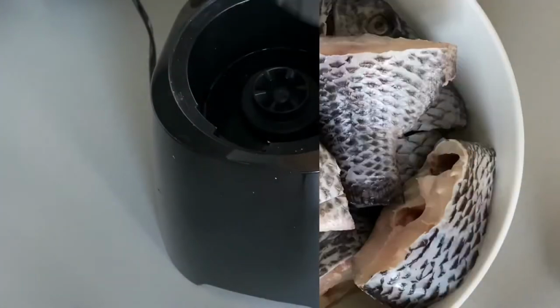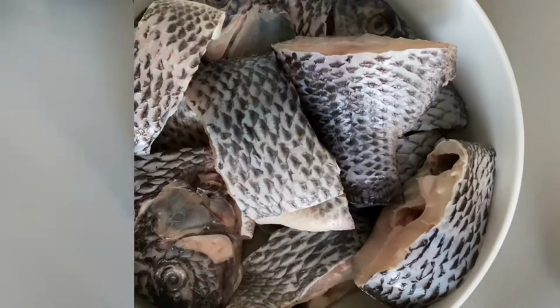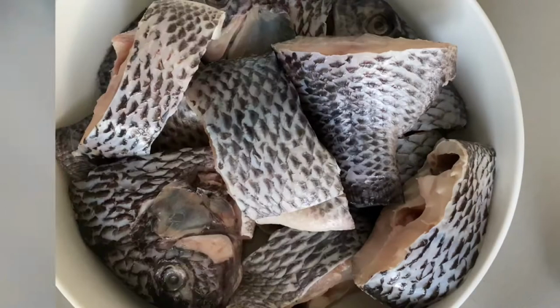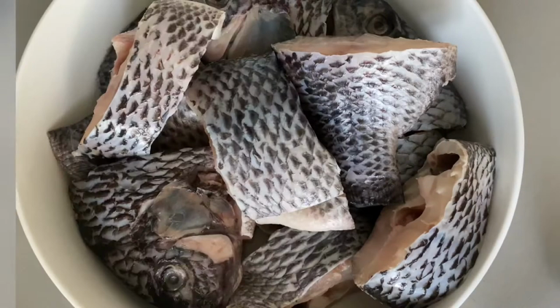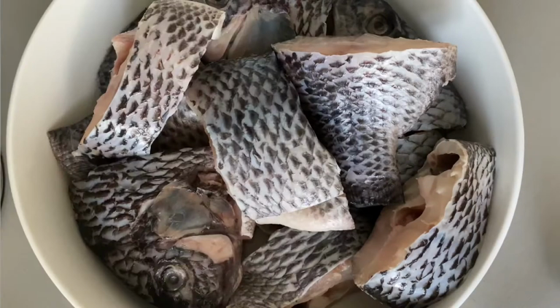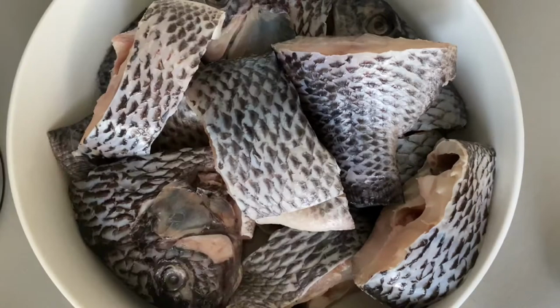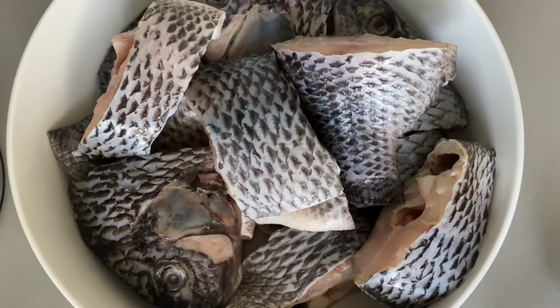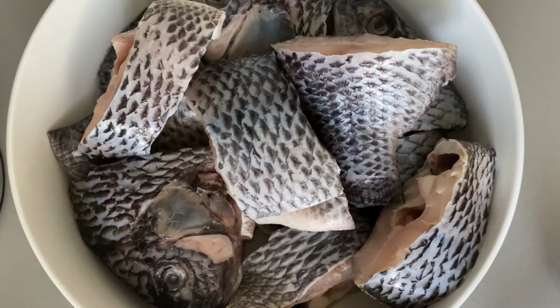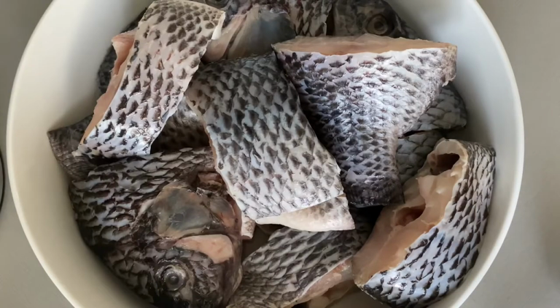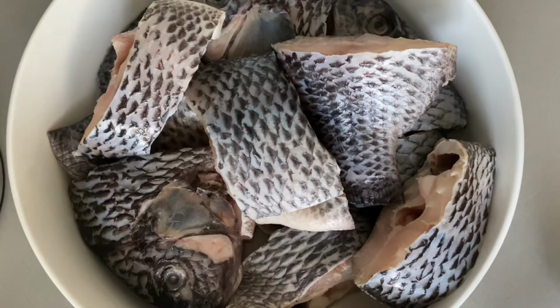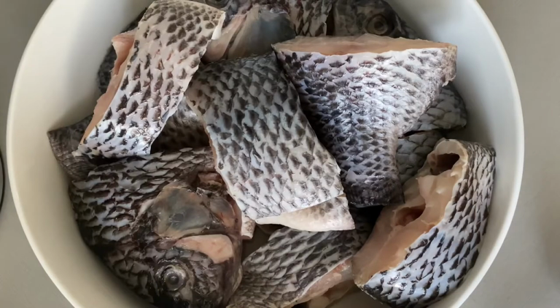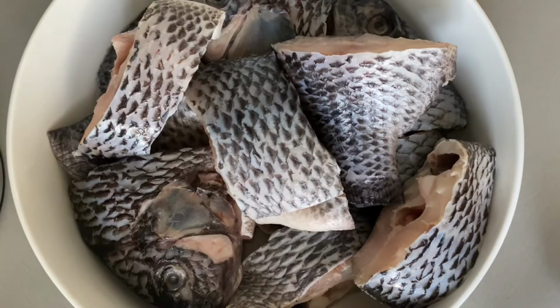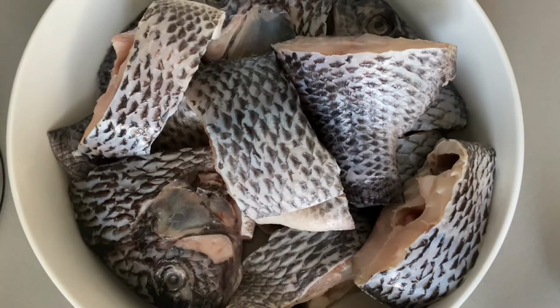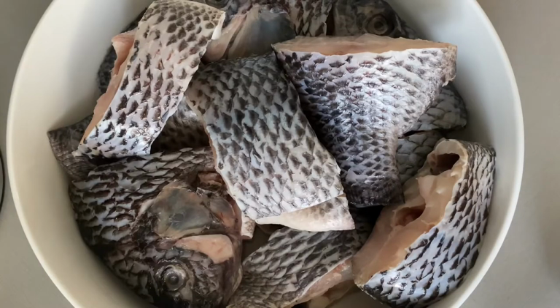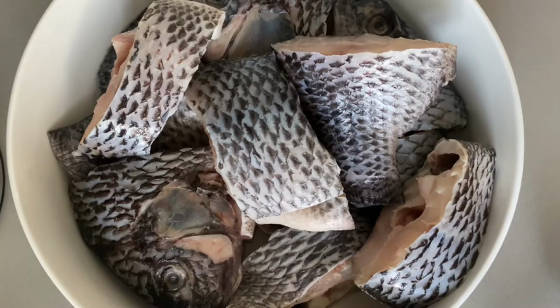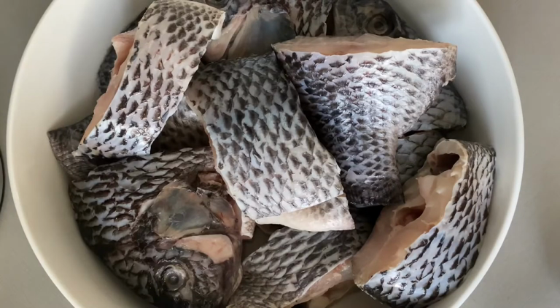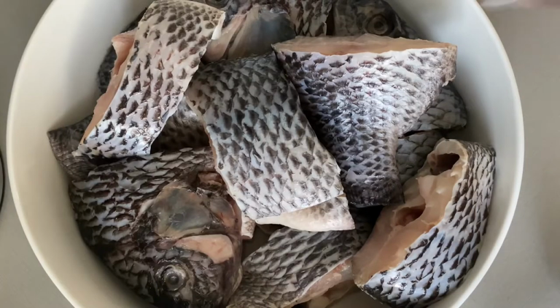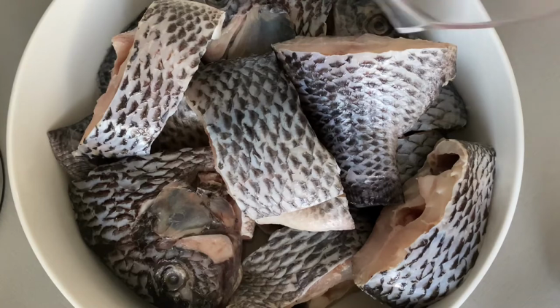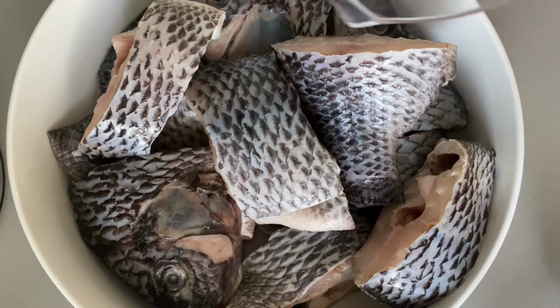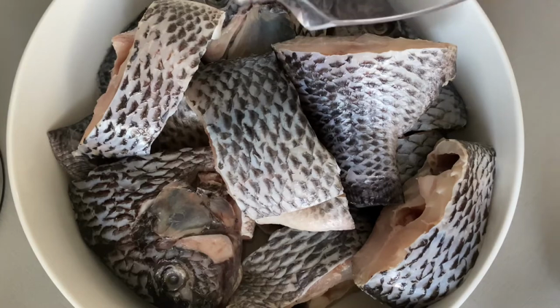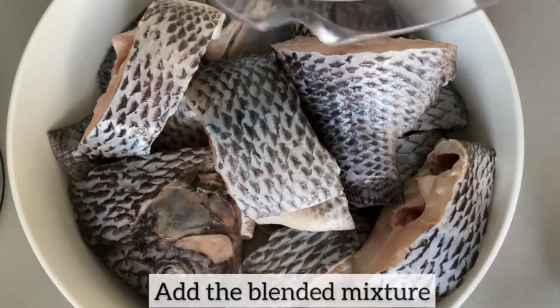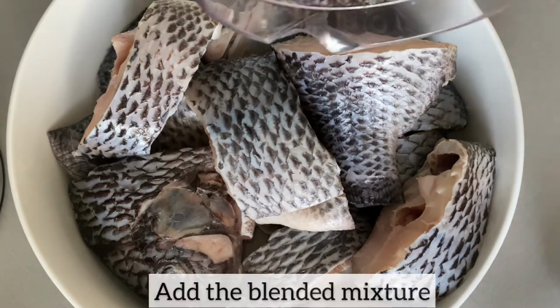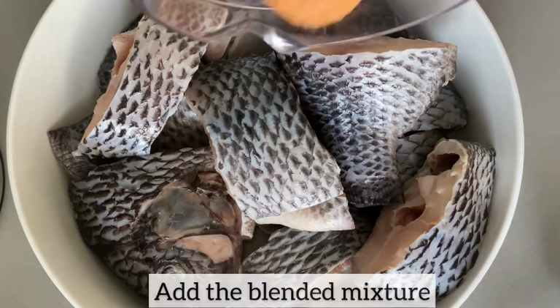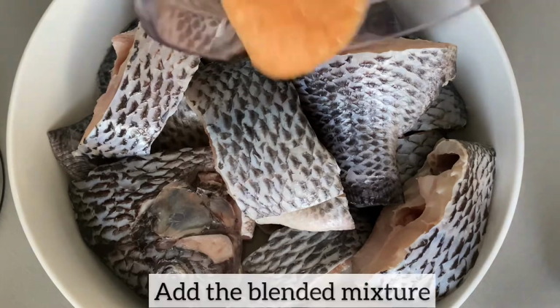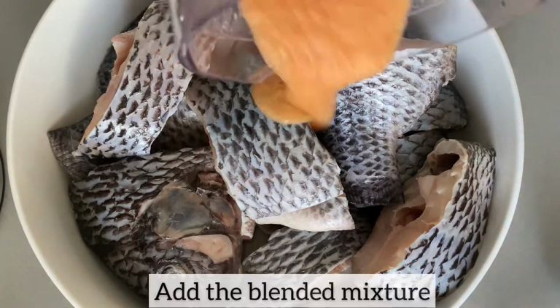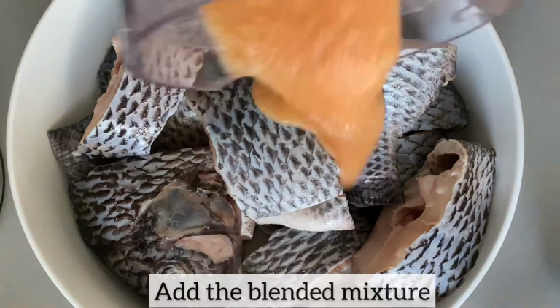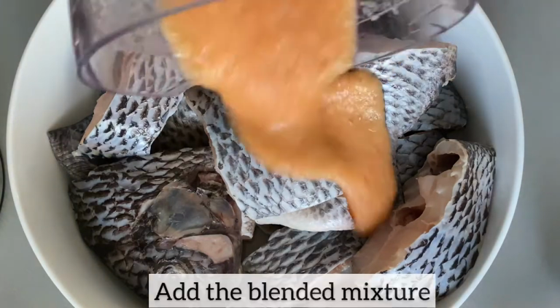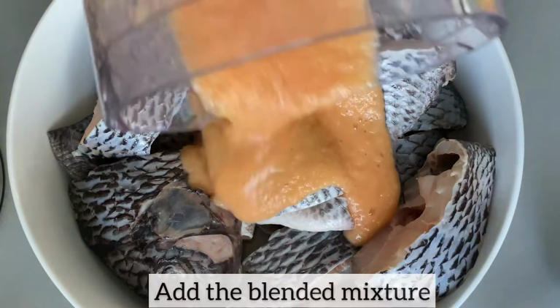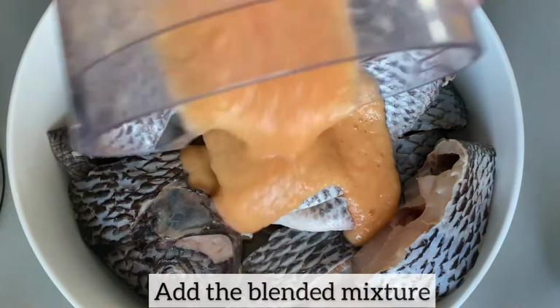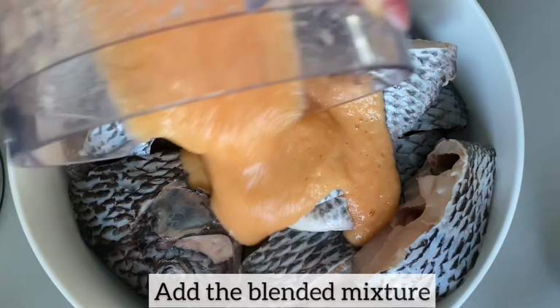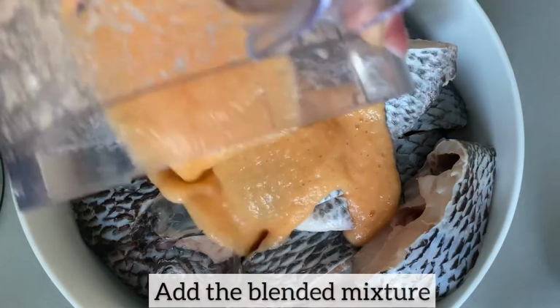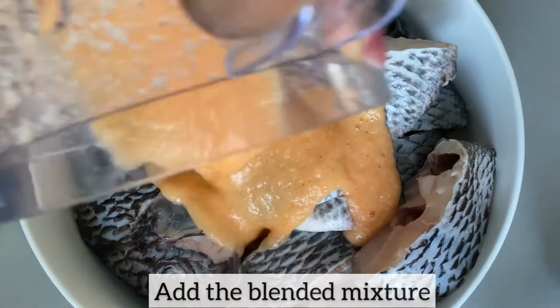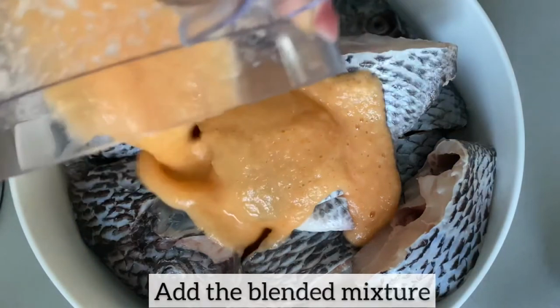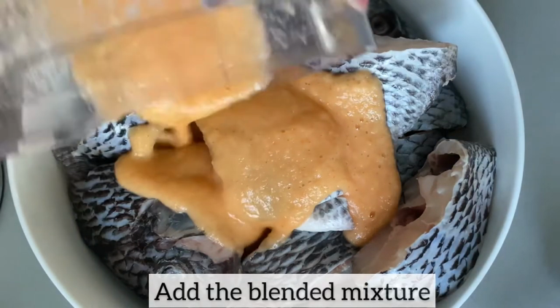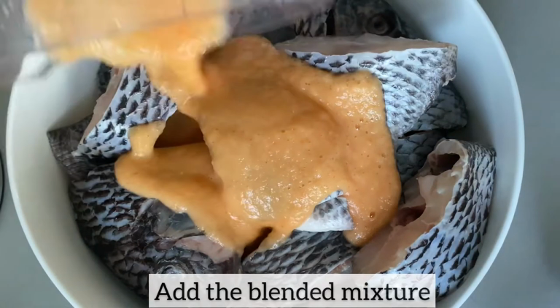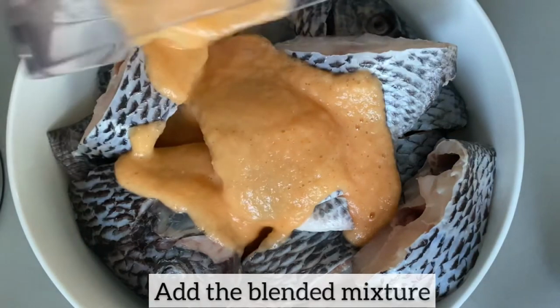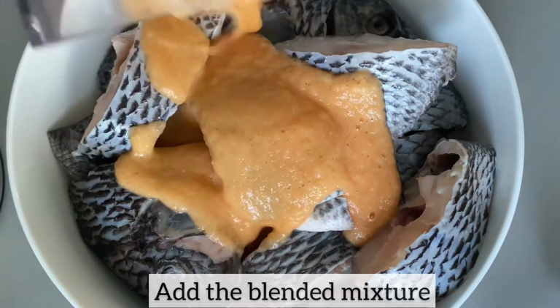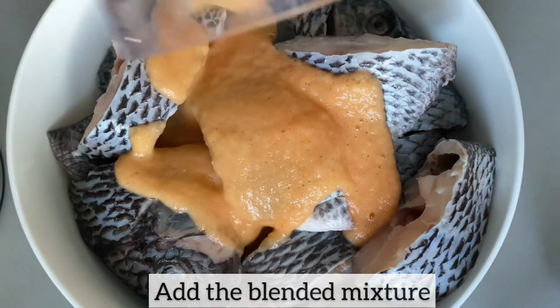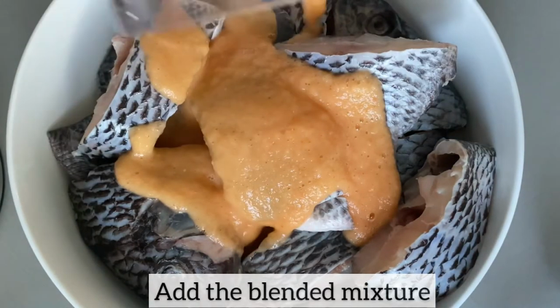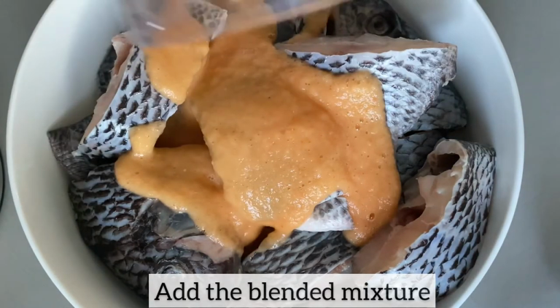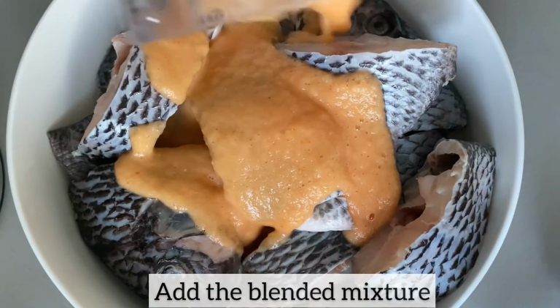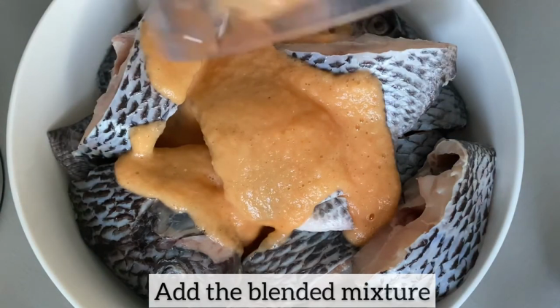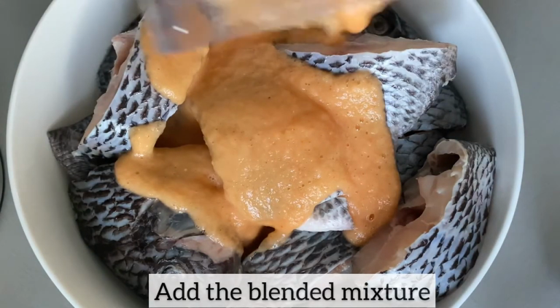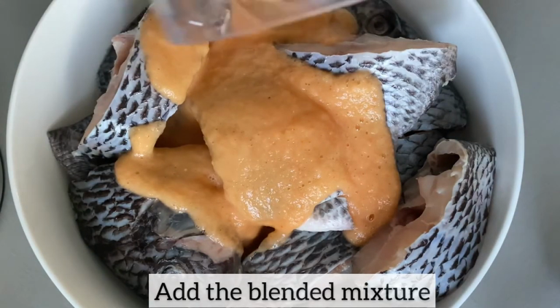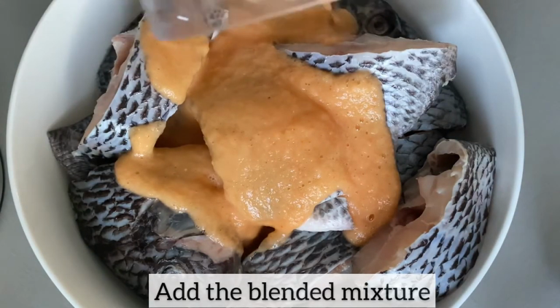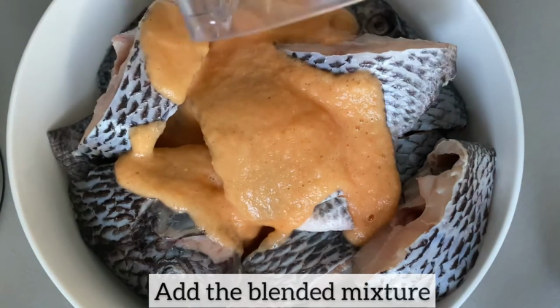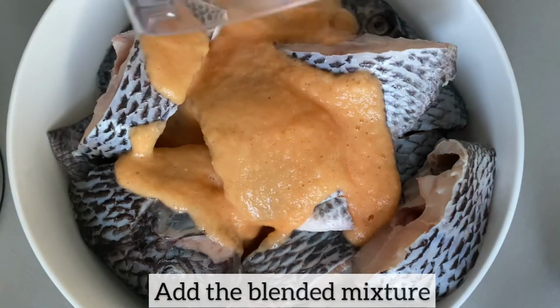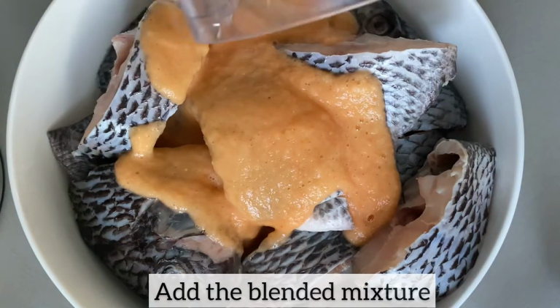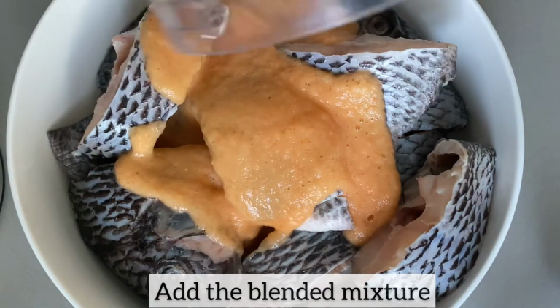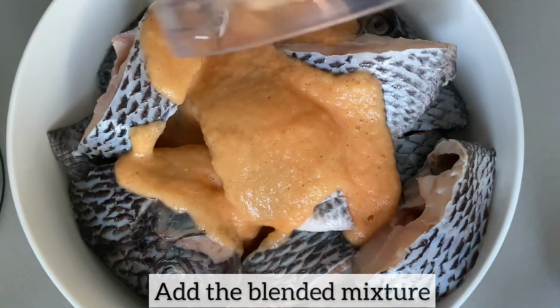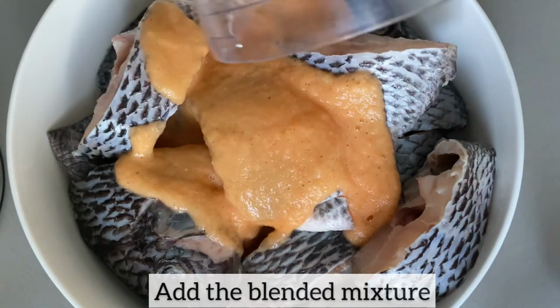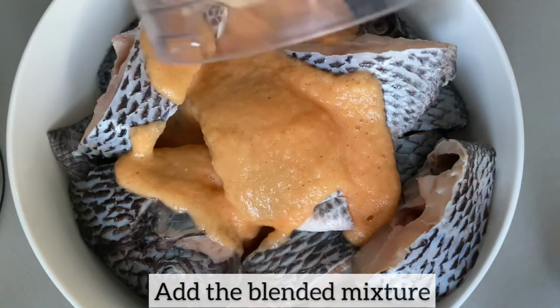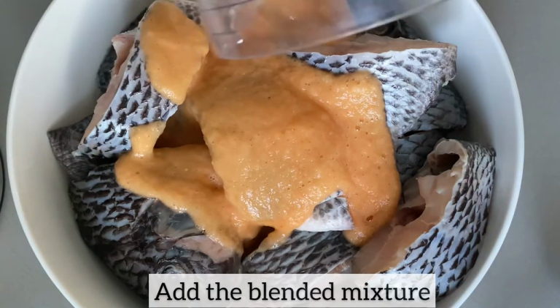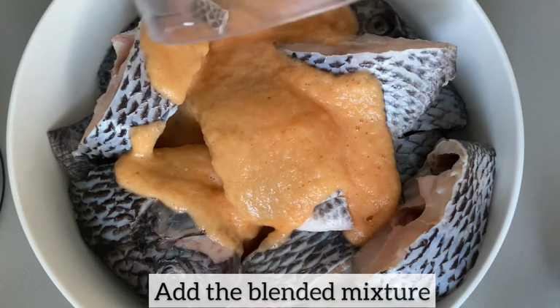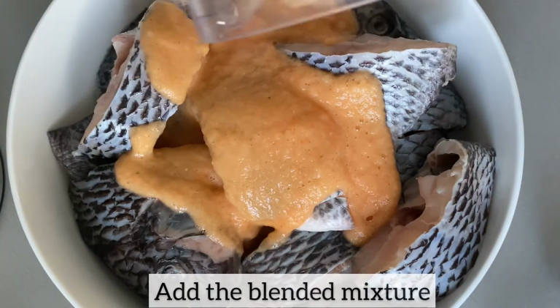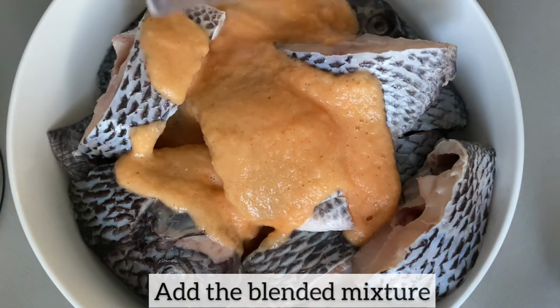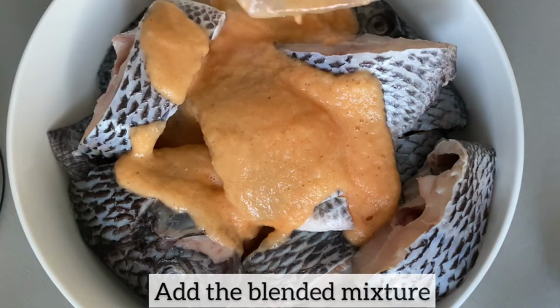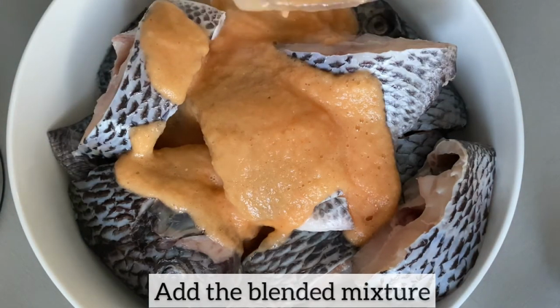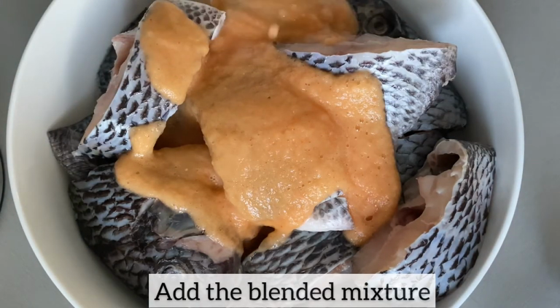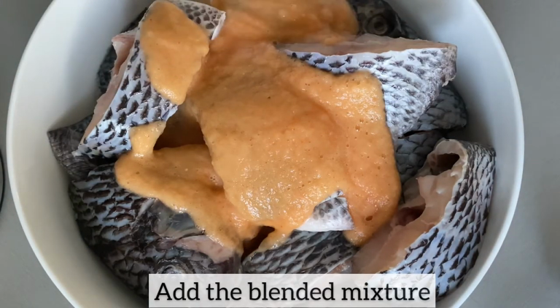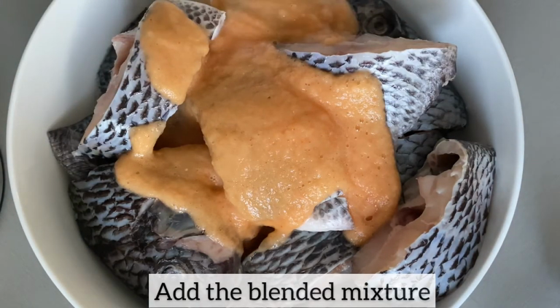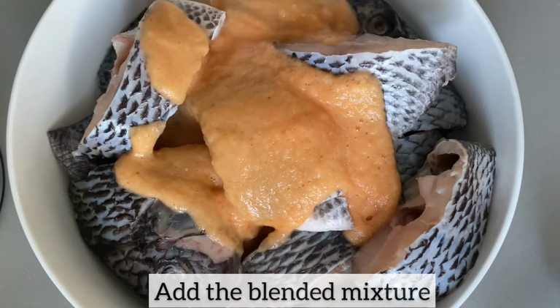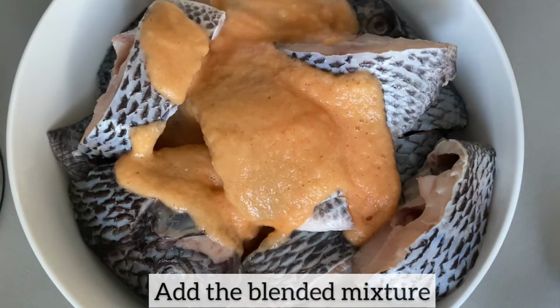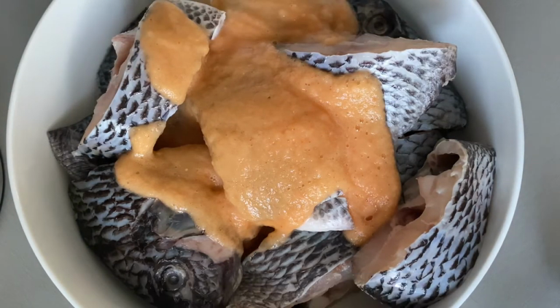I am now going to add the blended mixture to the tilapia. Next I'm going to season the tilapia — feel free to add your preferred seasonings.